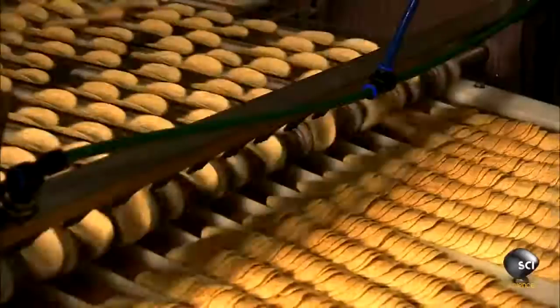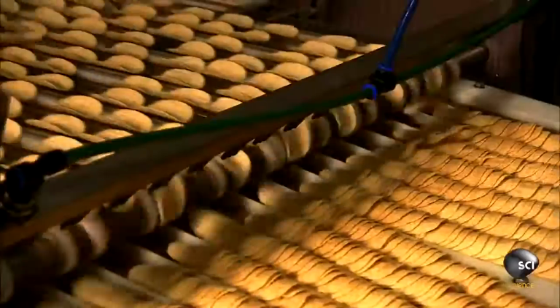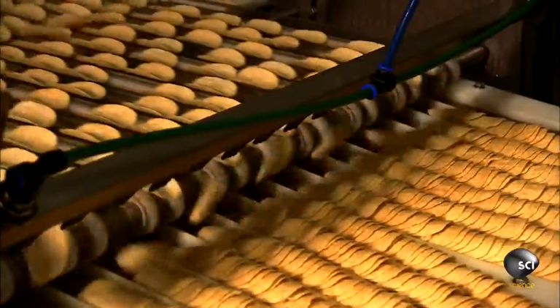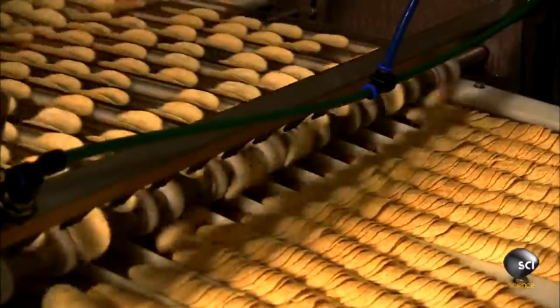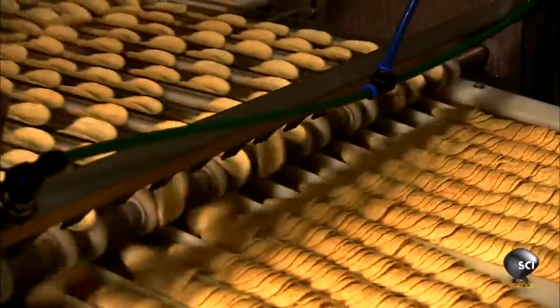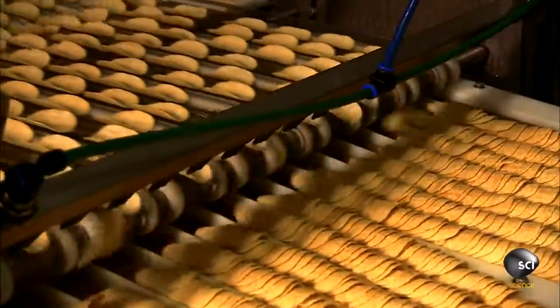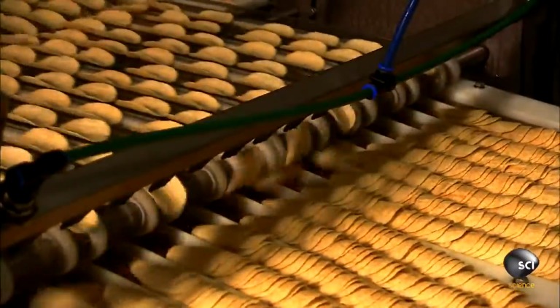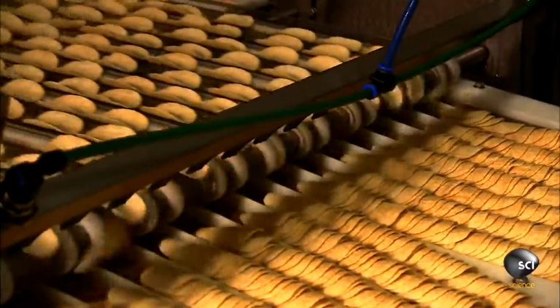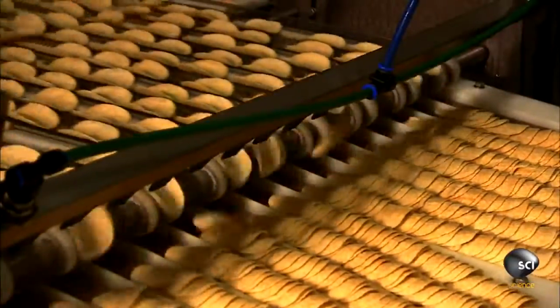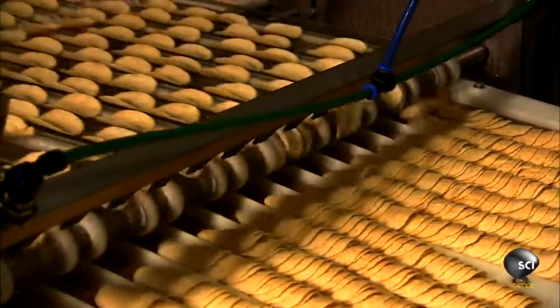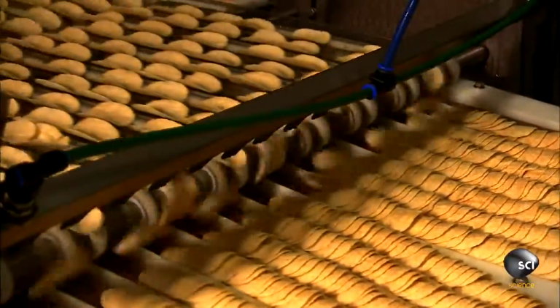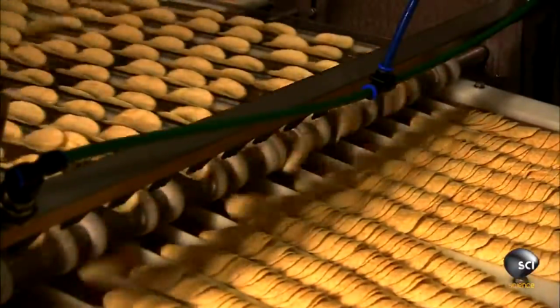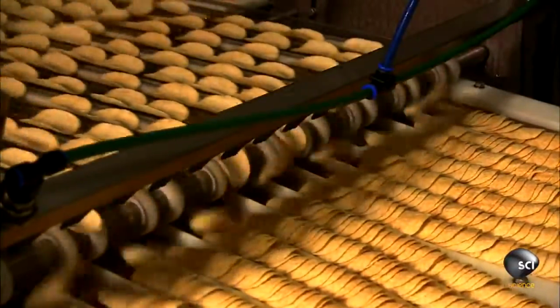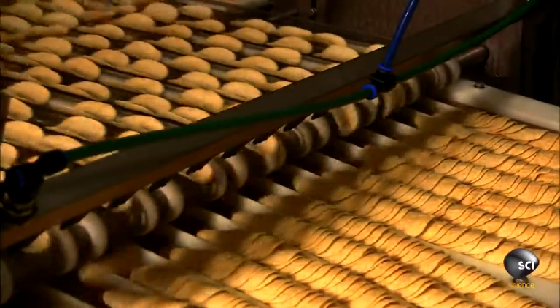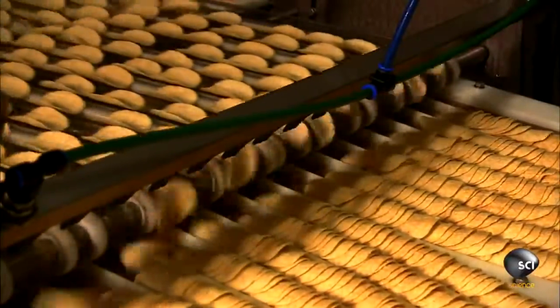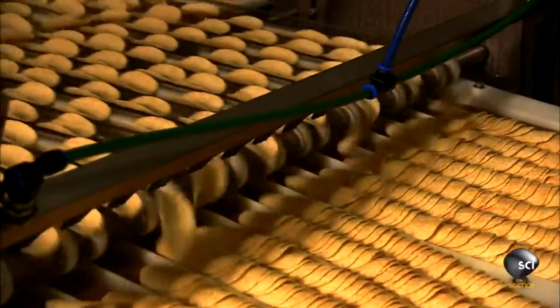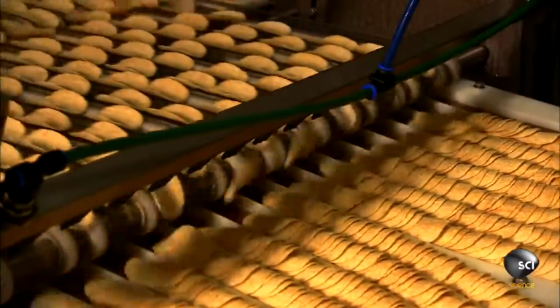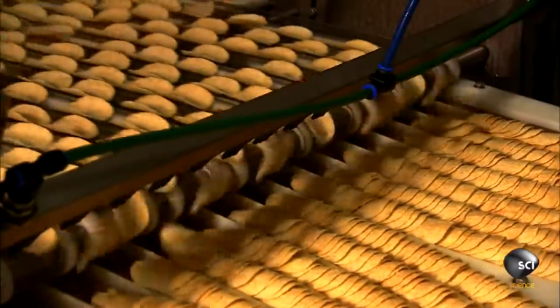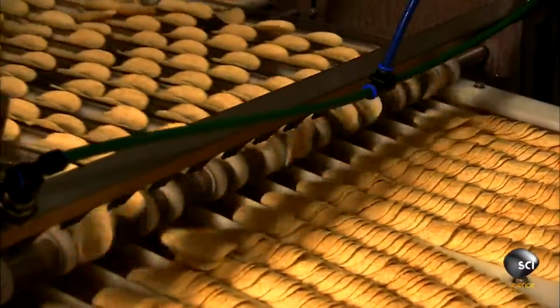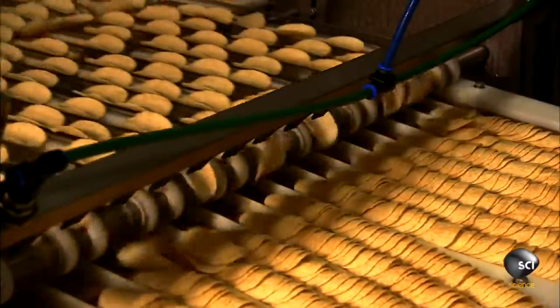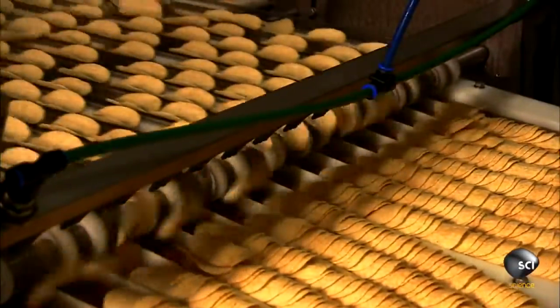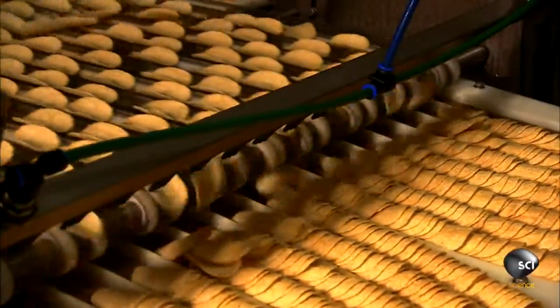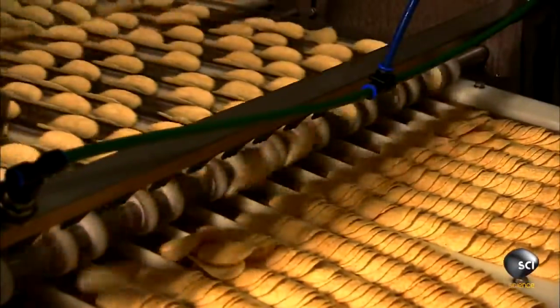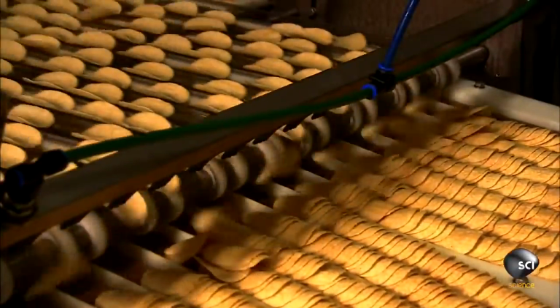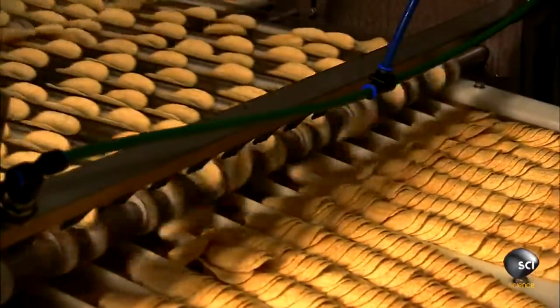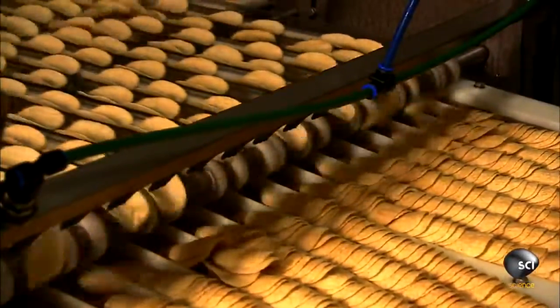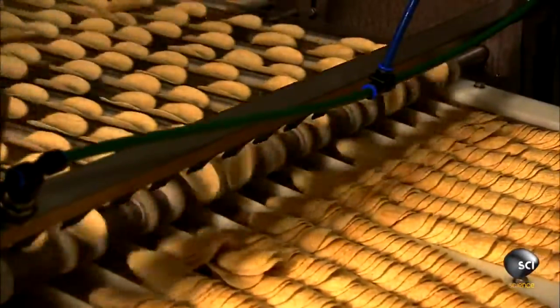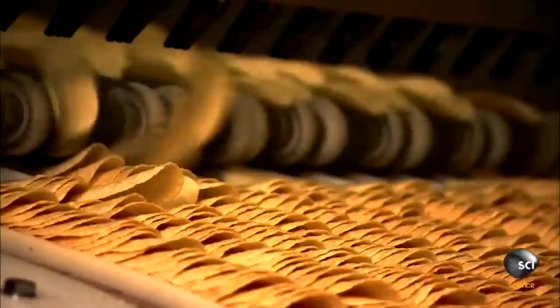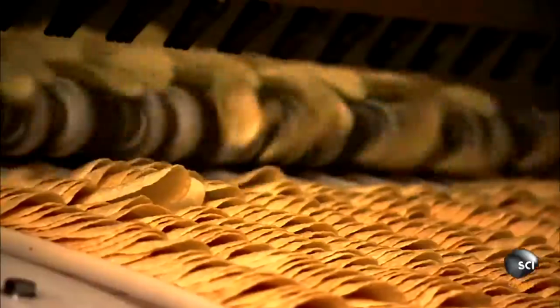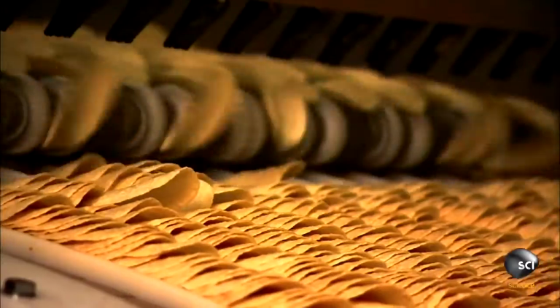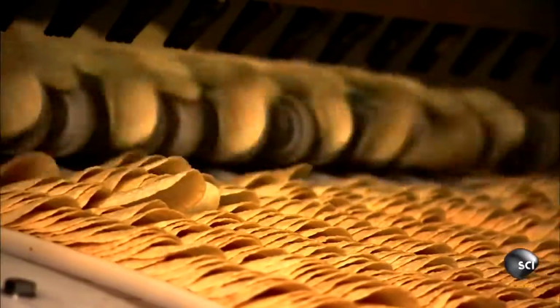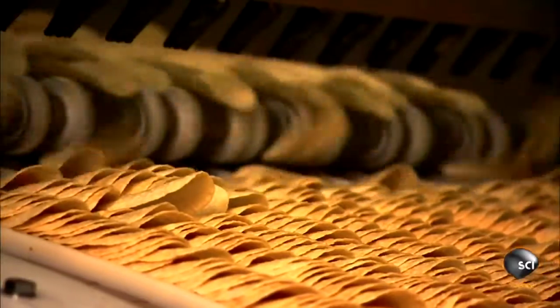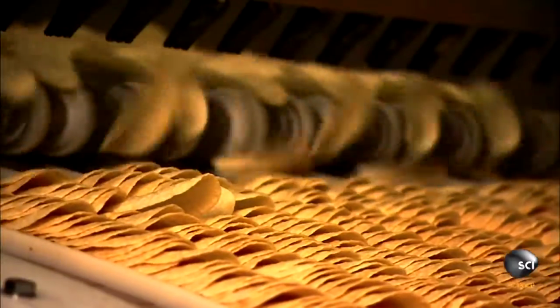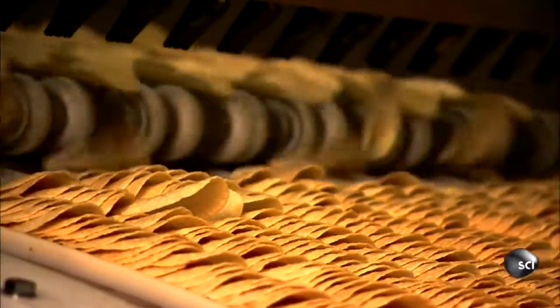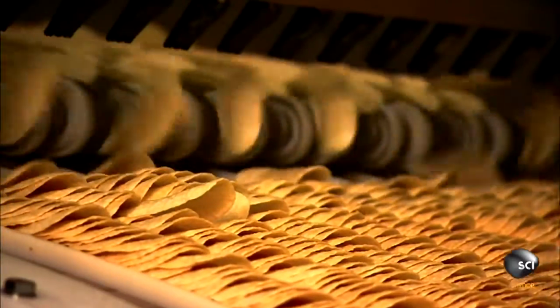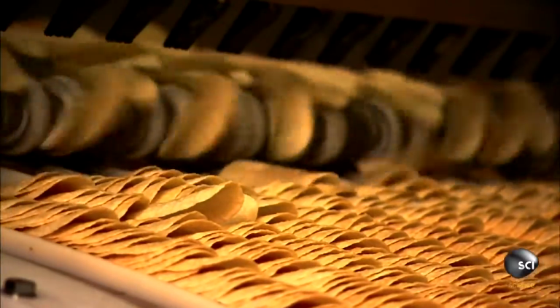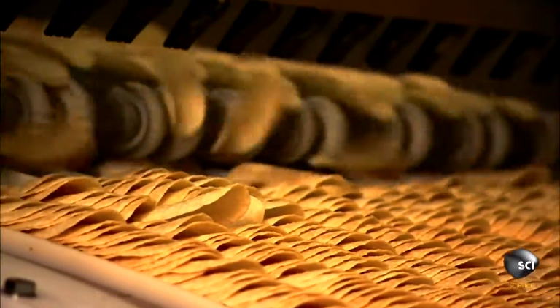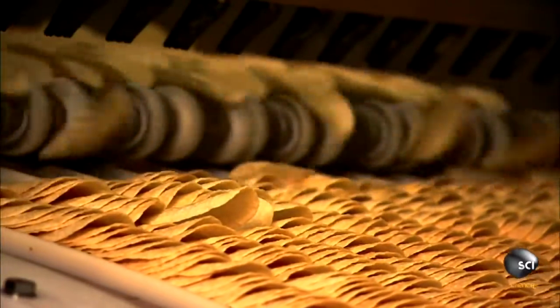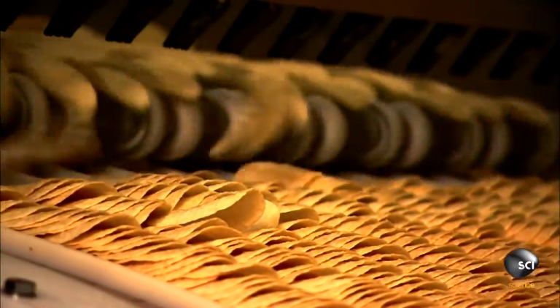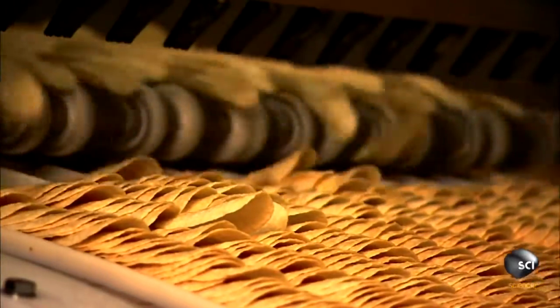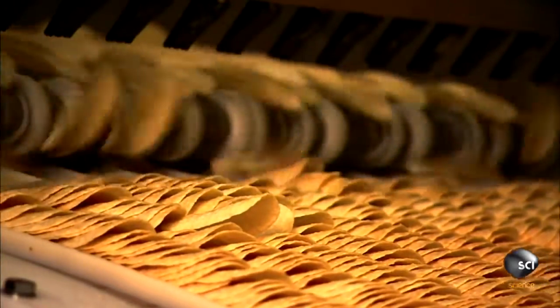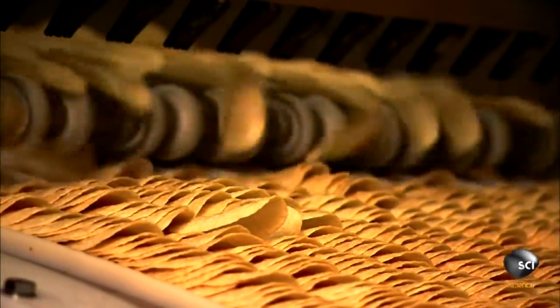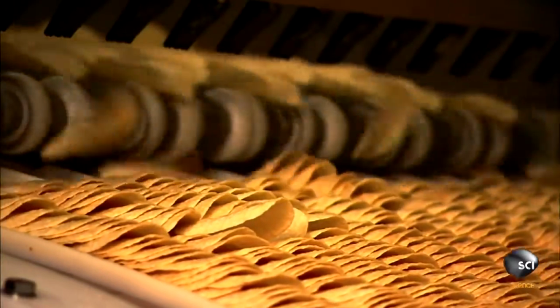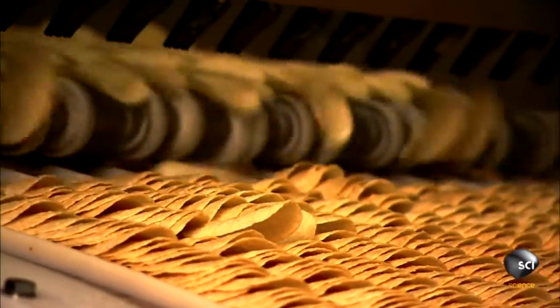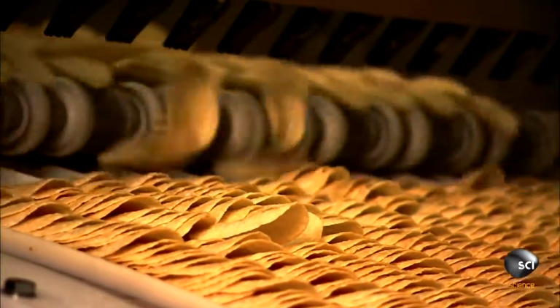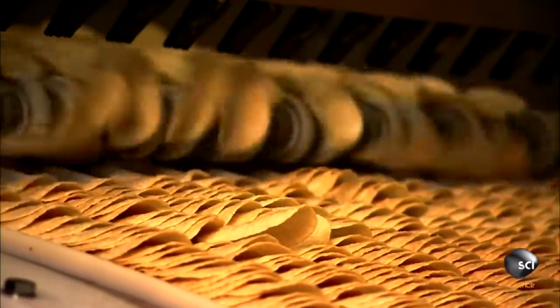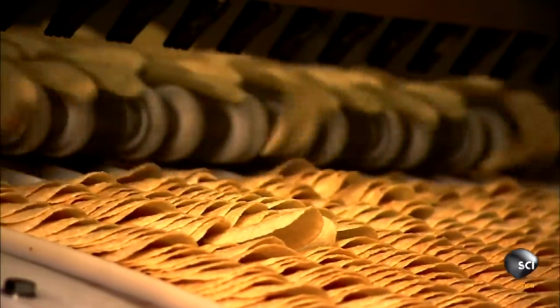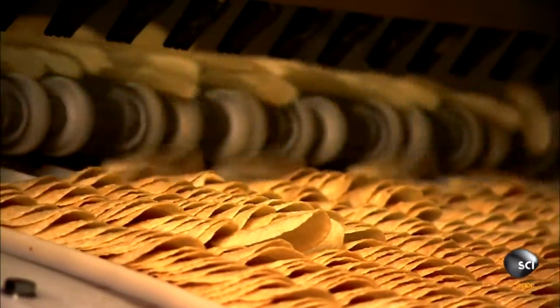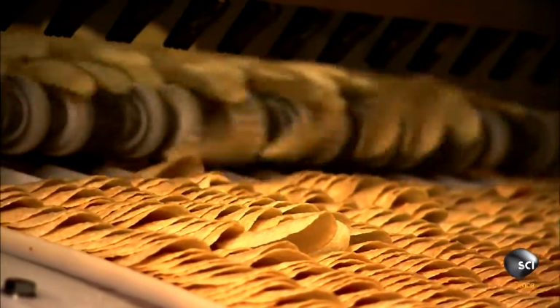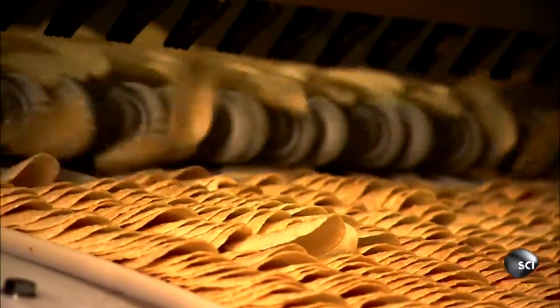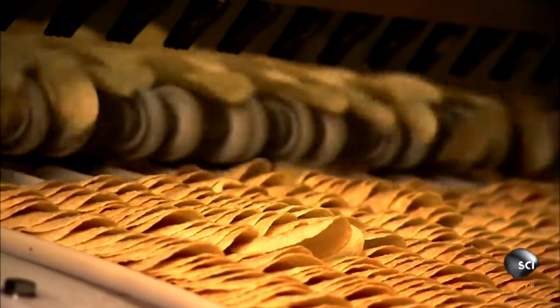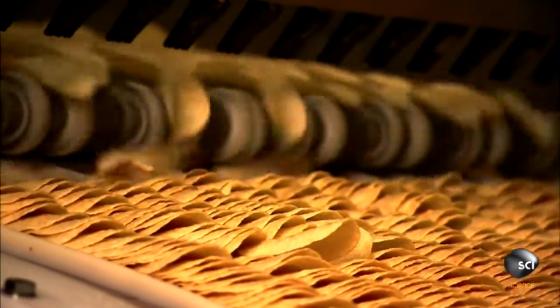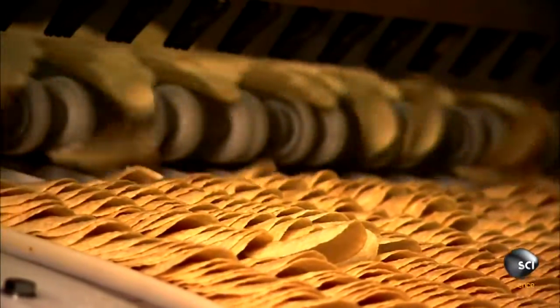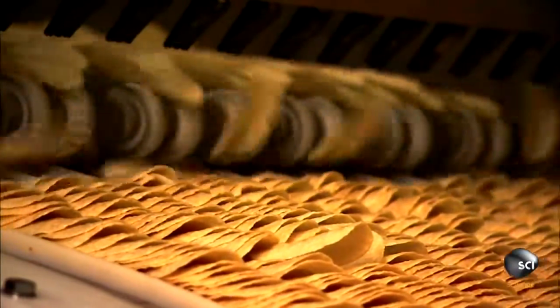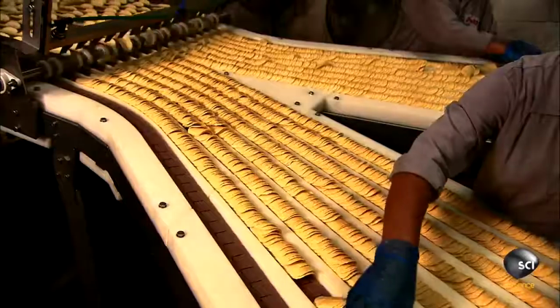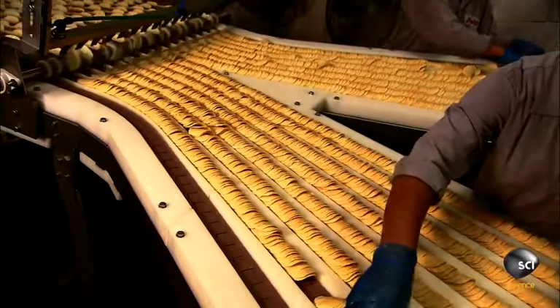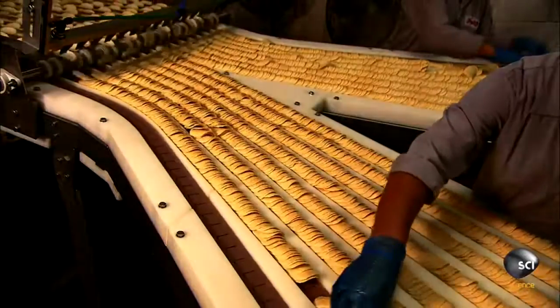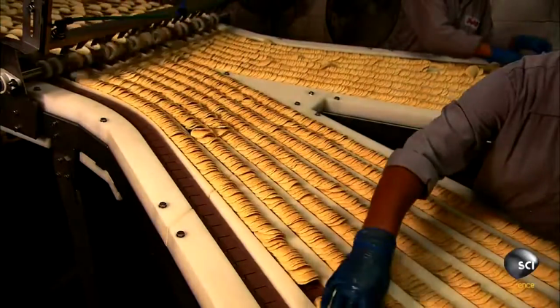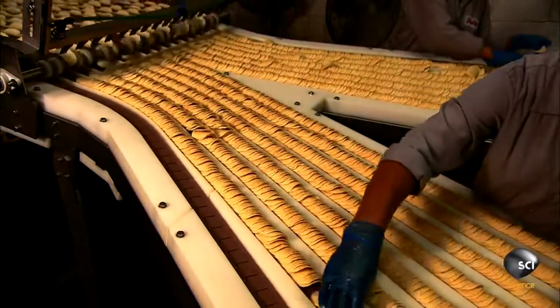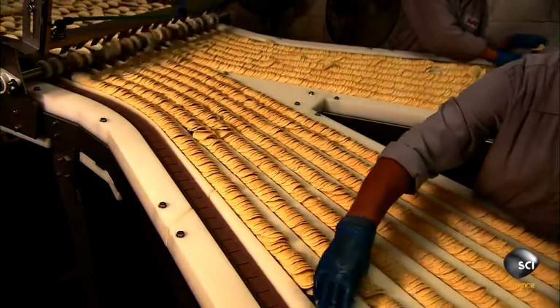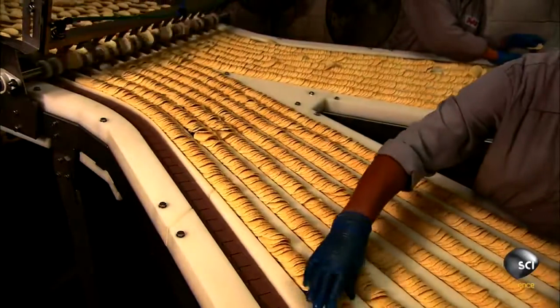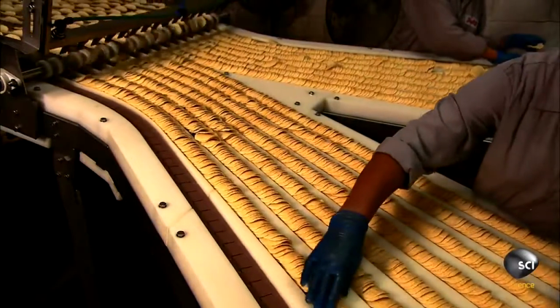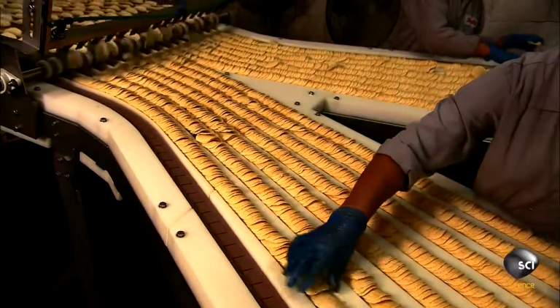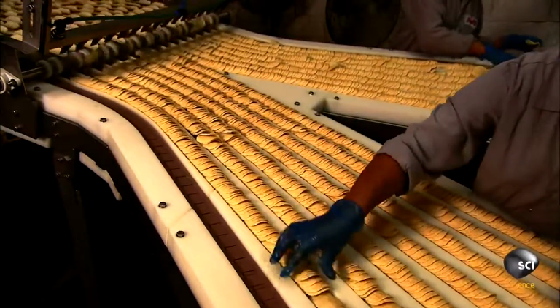The chips get a coat of seasoning, then do a backflip off one conveyor onto another, falling in neat piles.